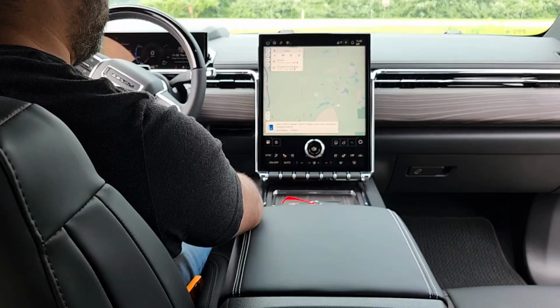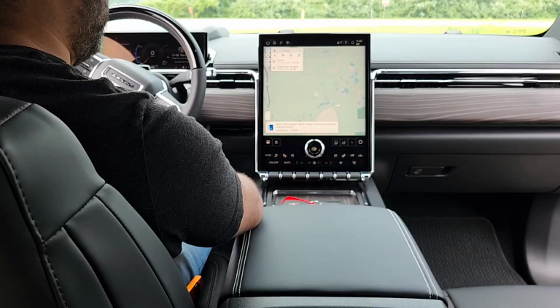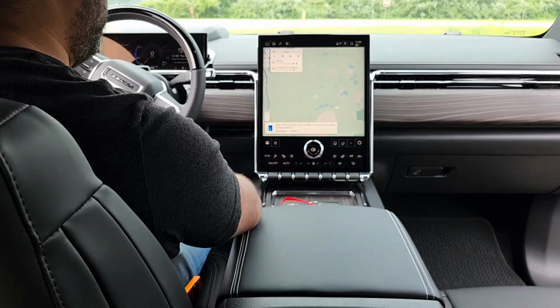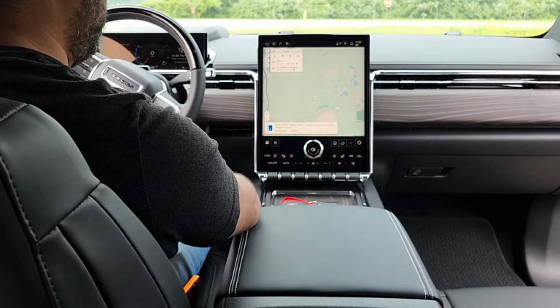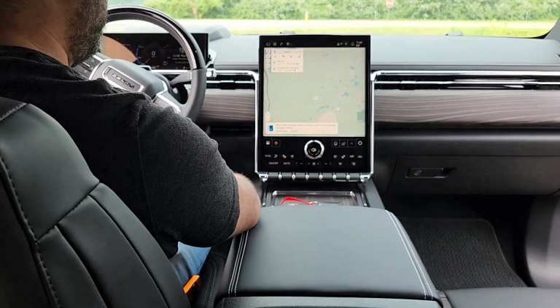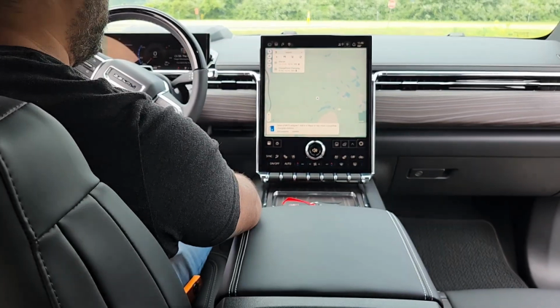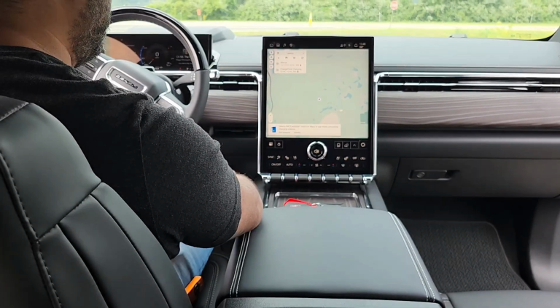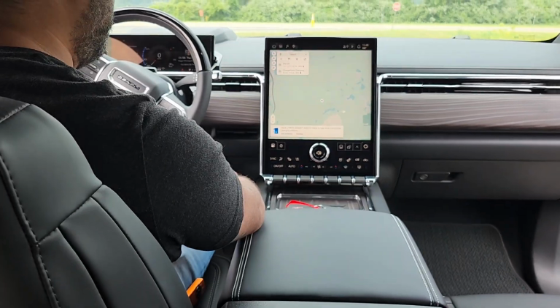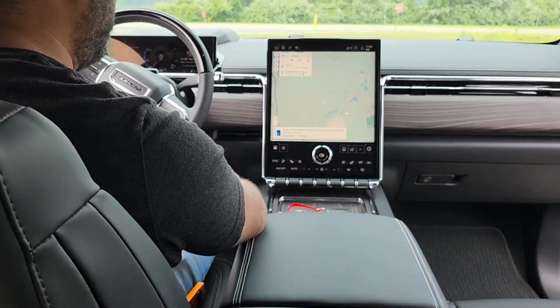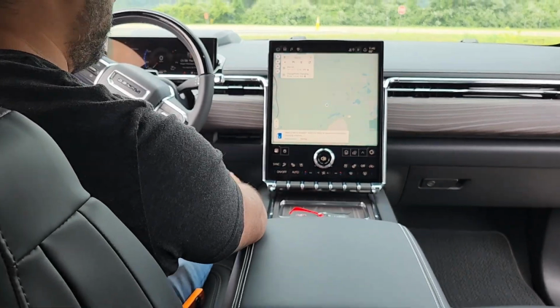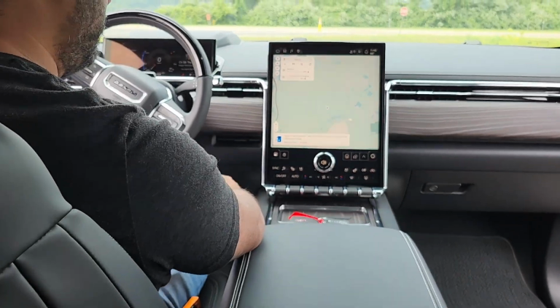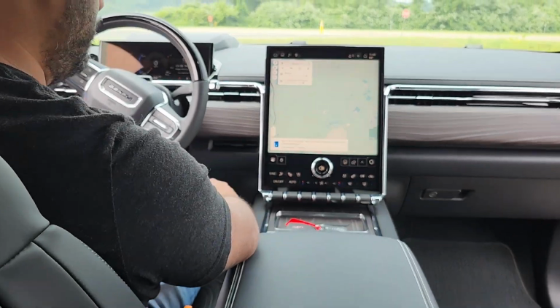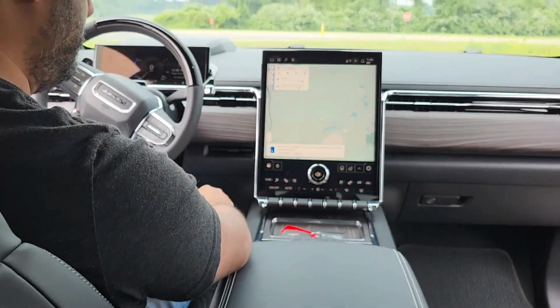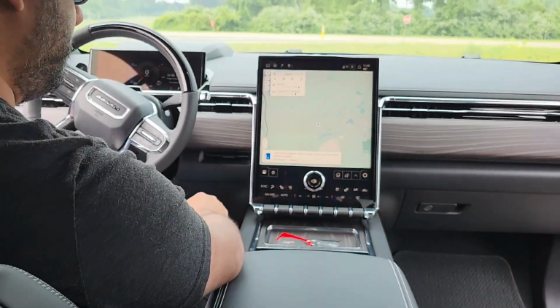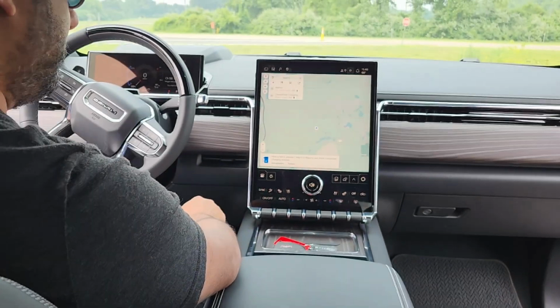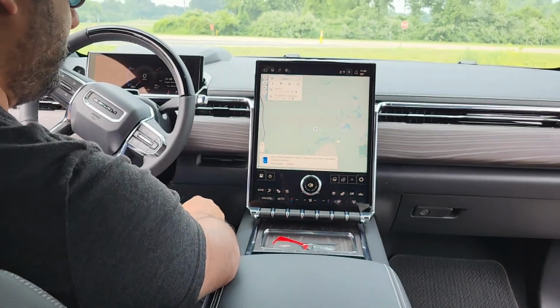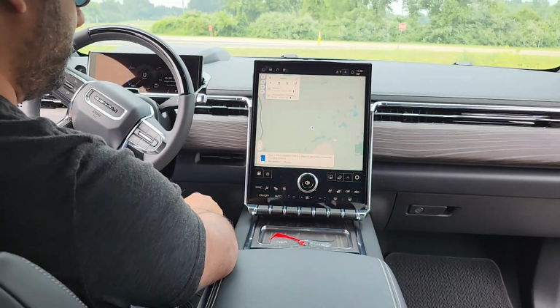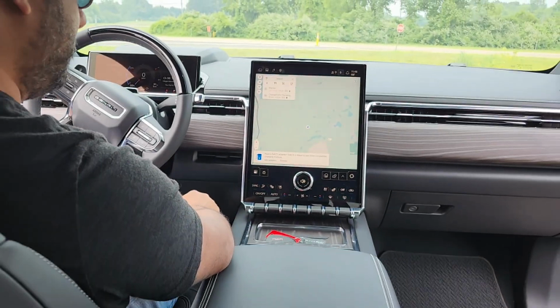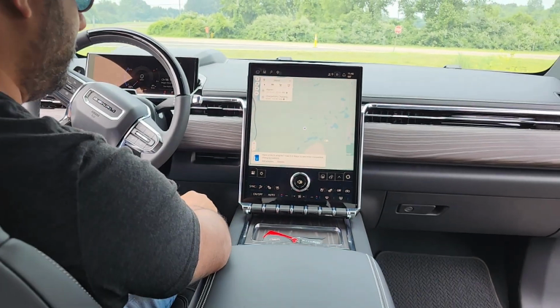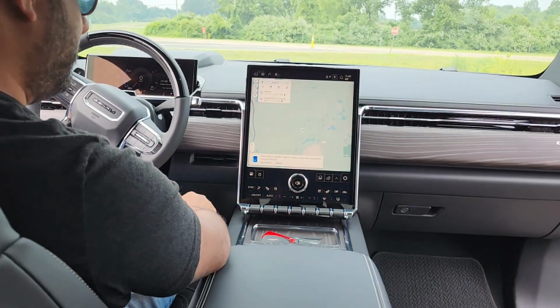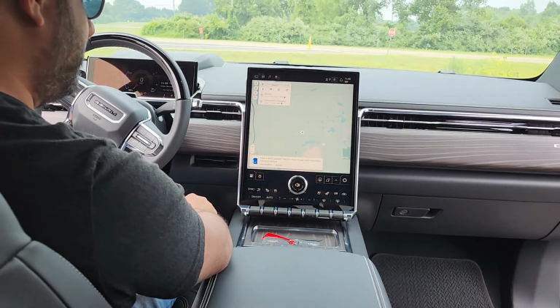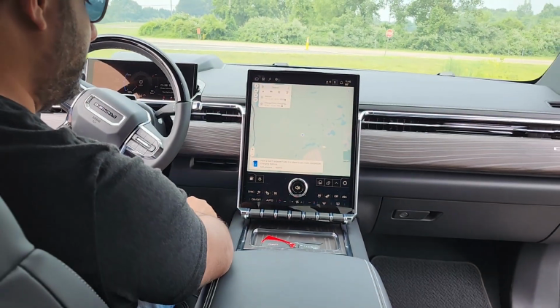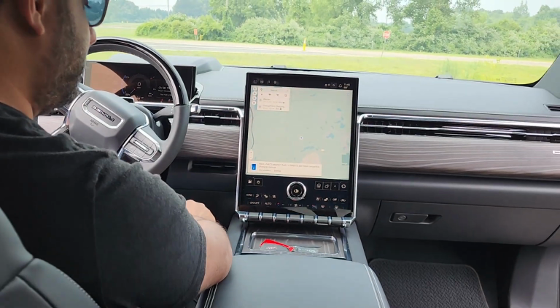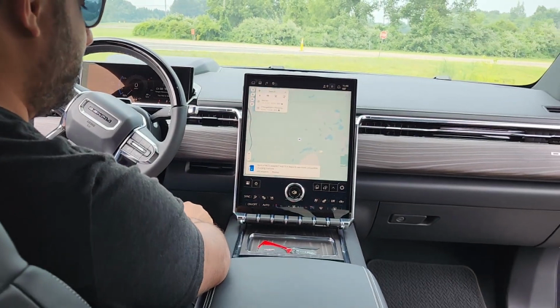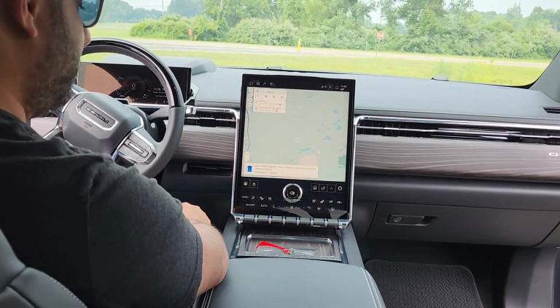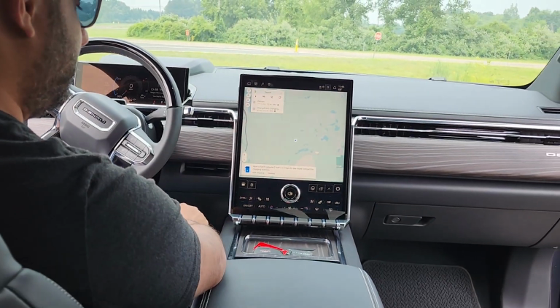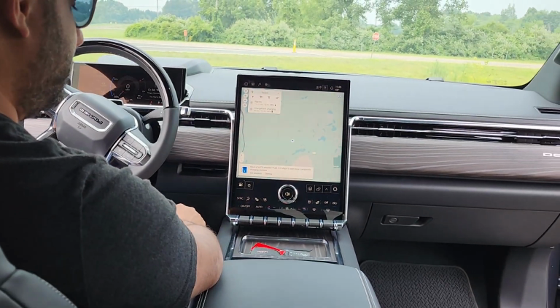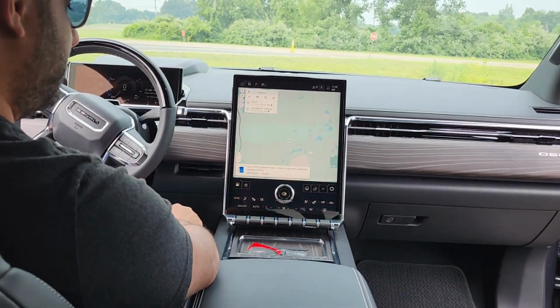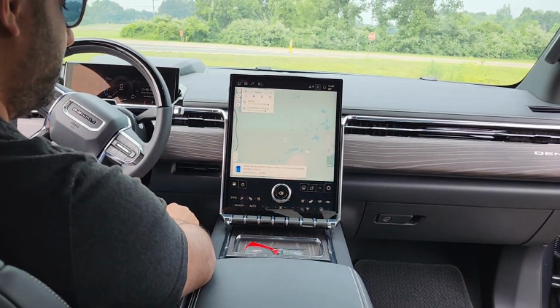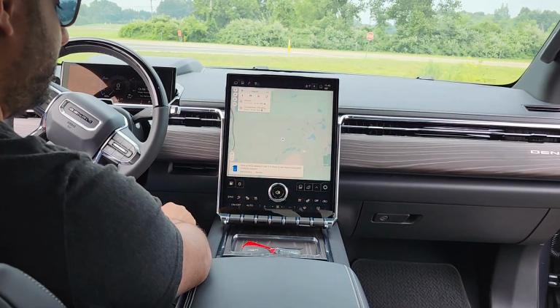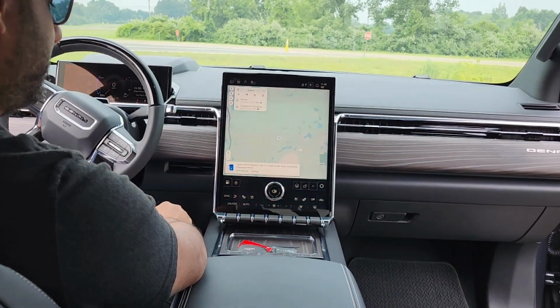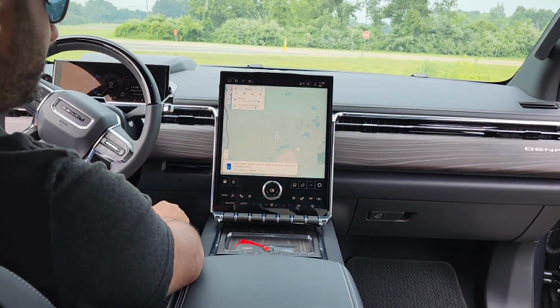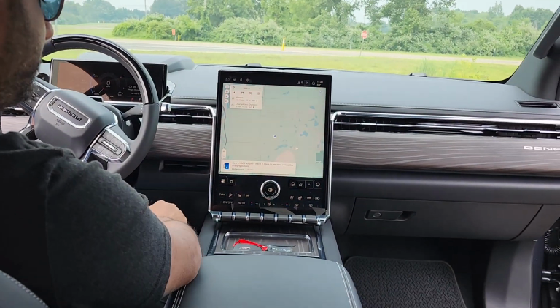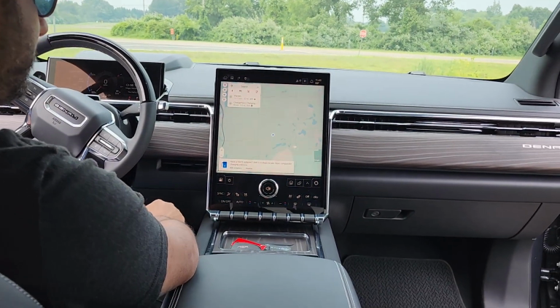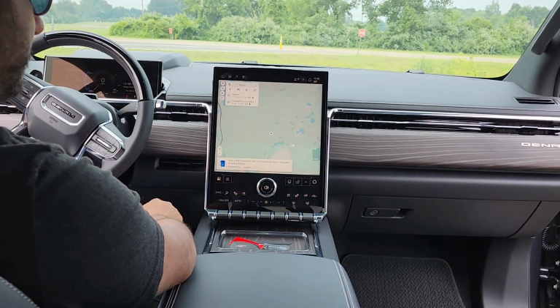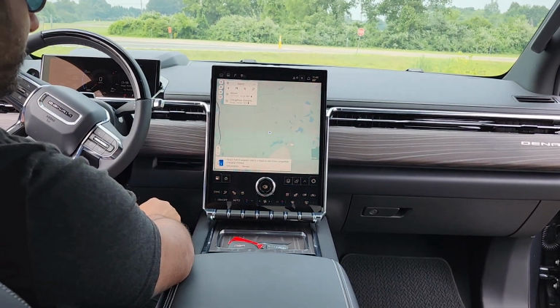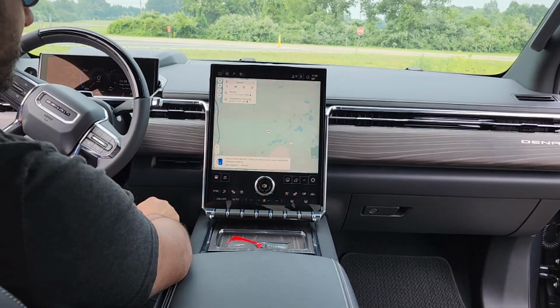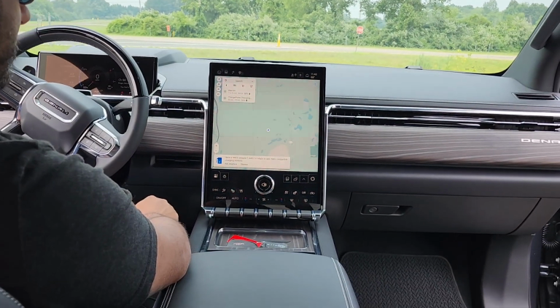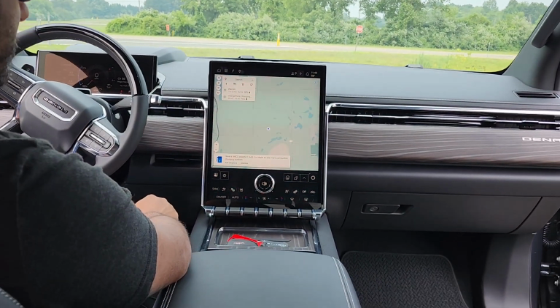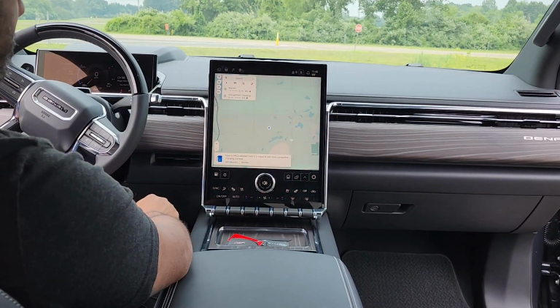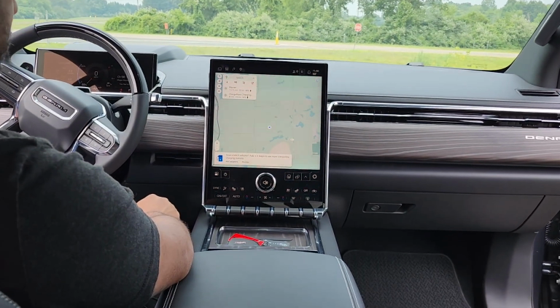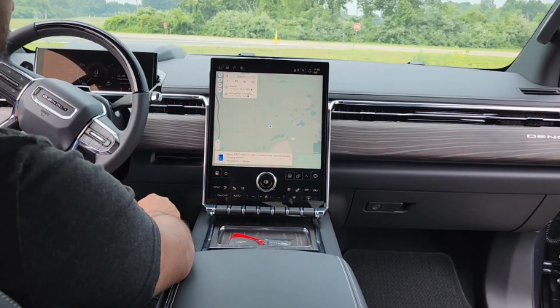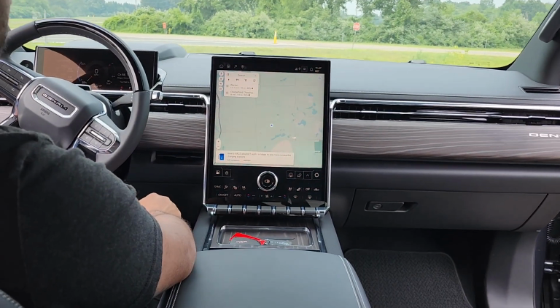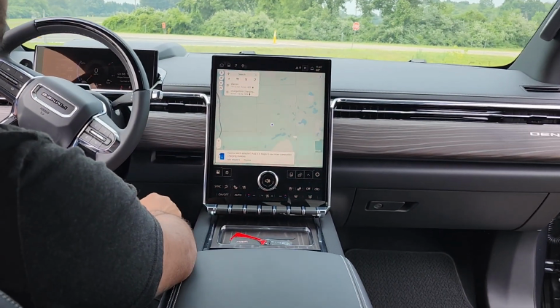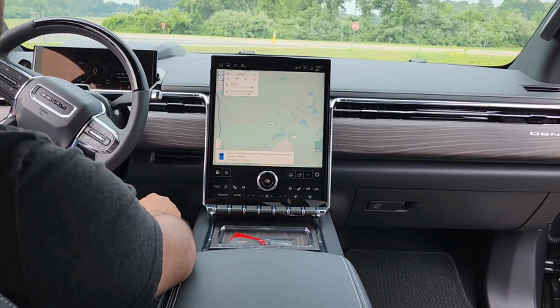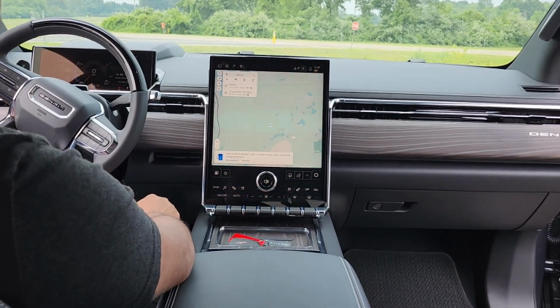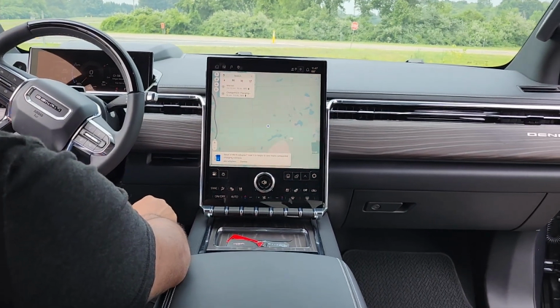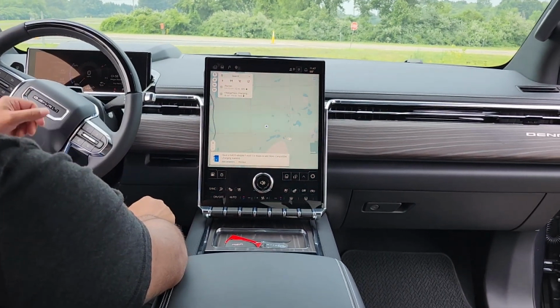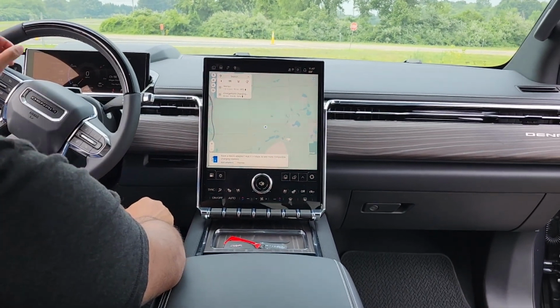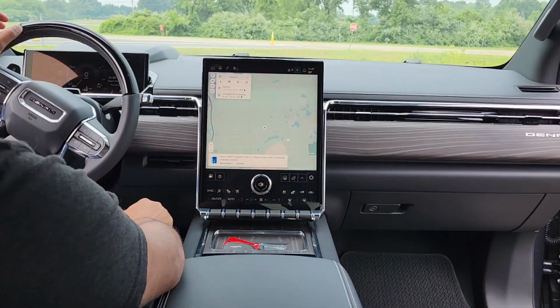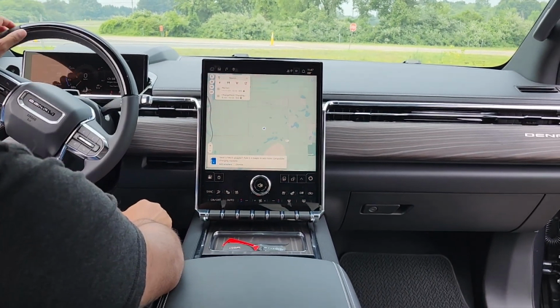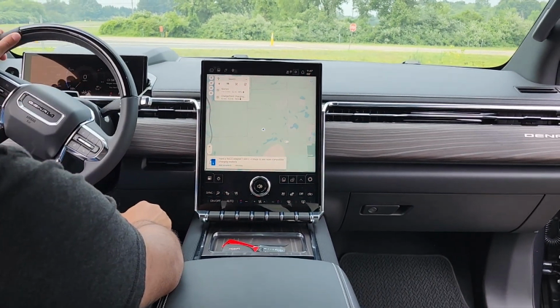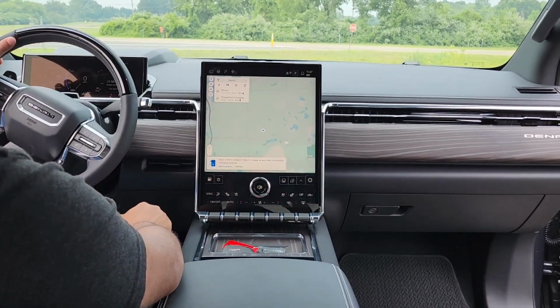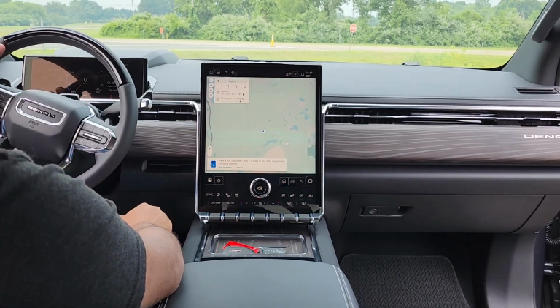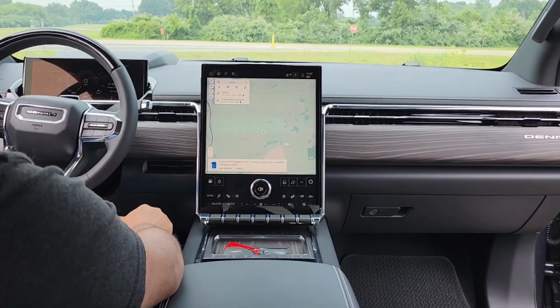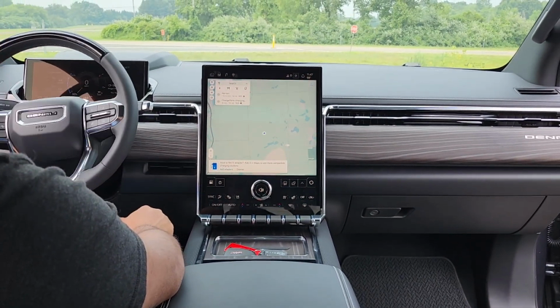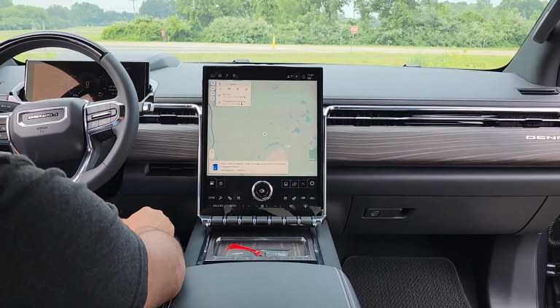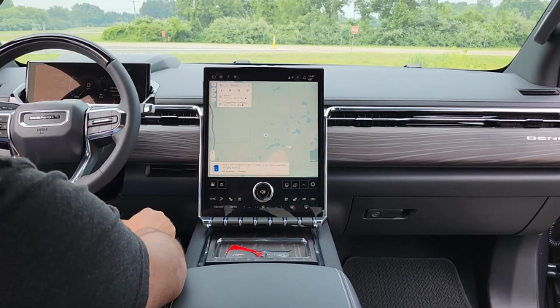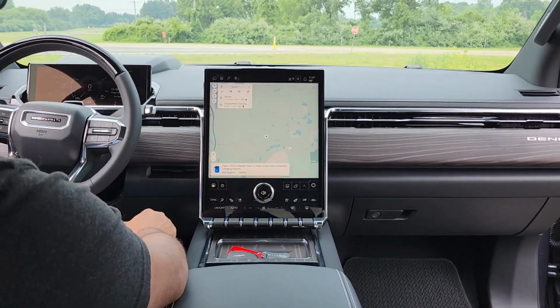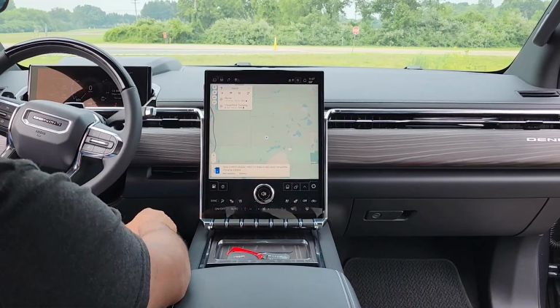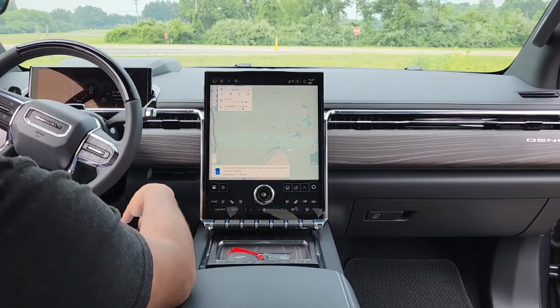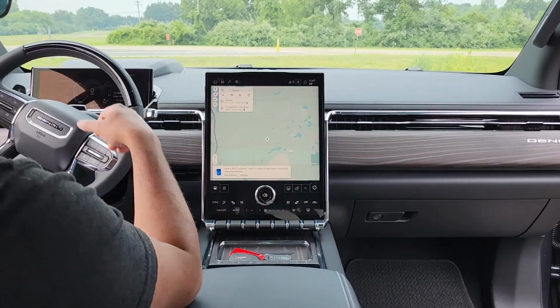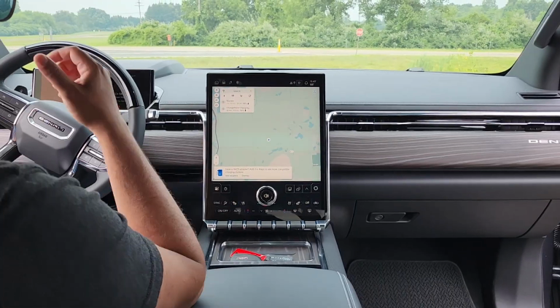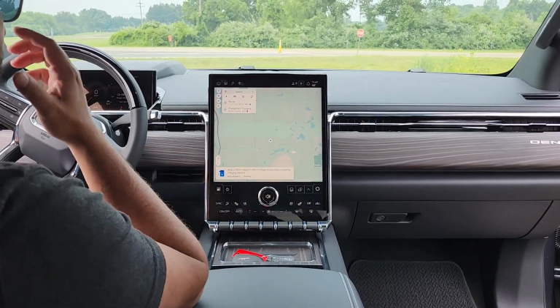We're in the 2026 Denali EV and Kenan and I are checking out the software. What did you find out, Kenan?